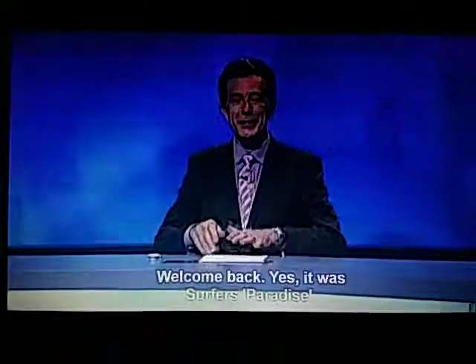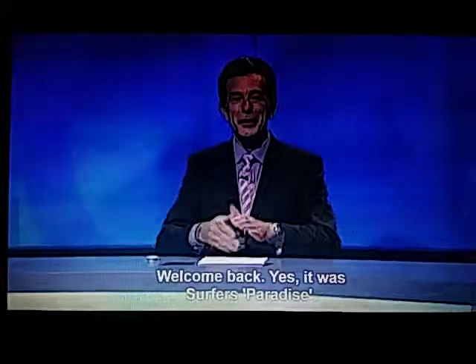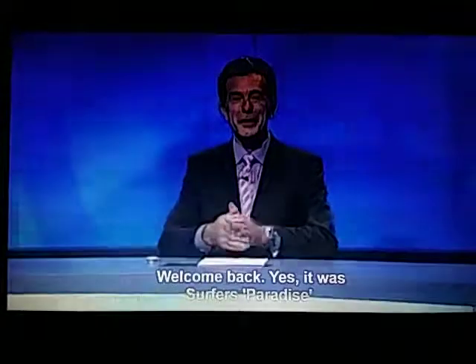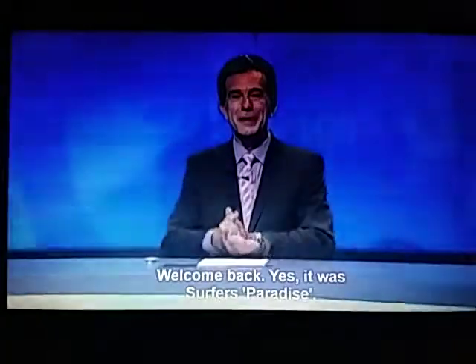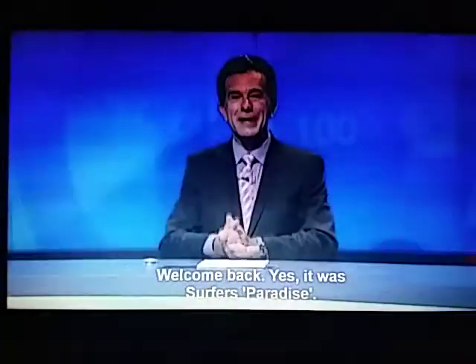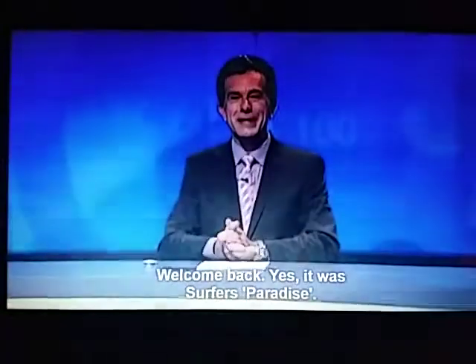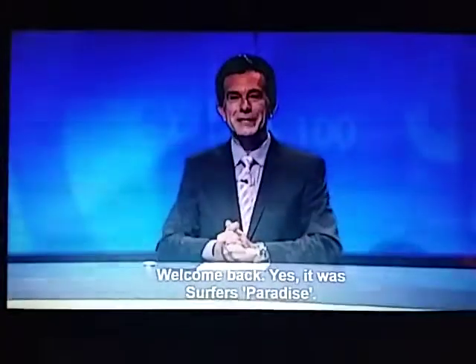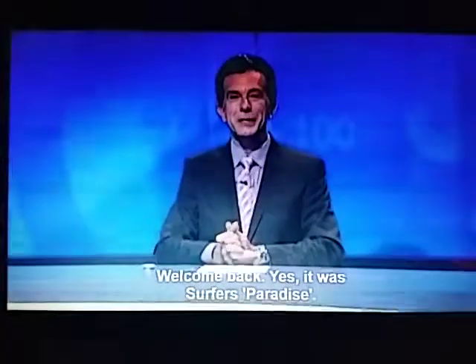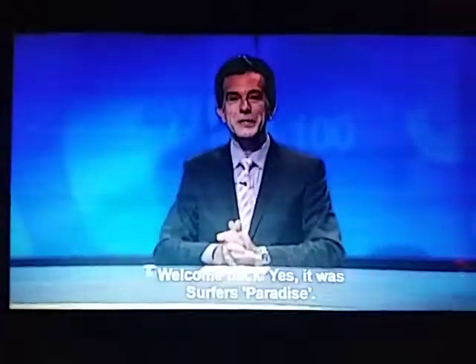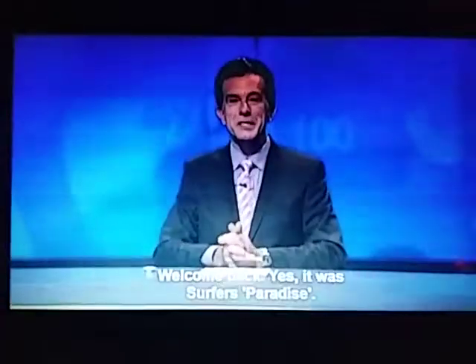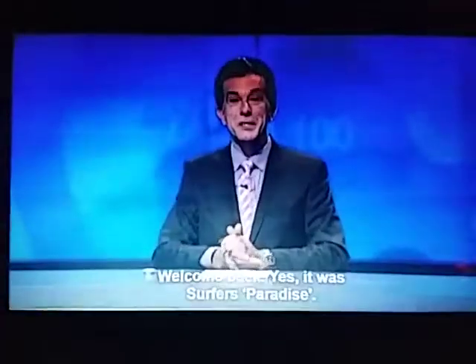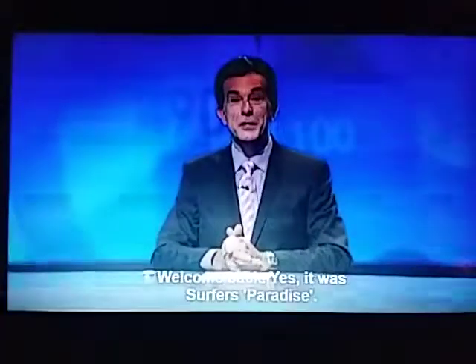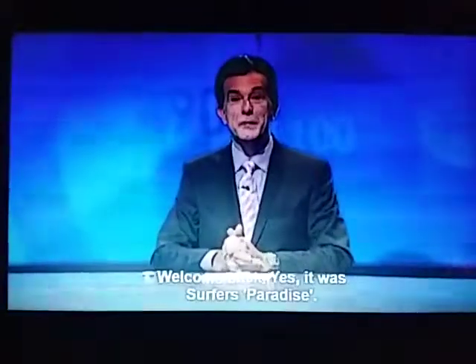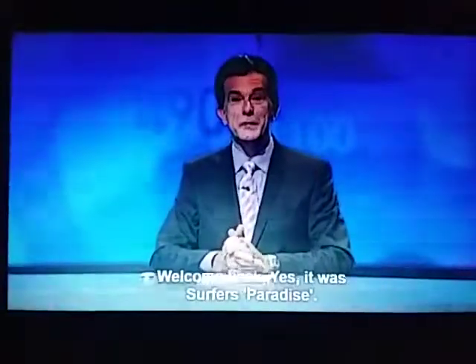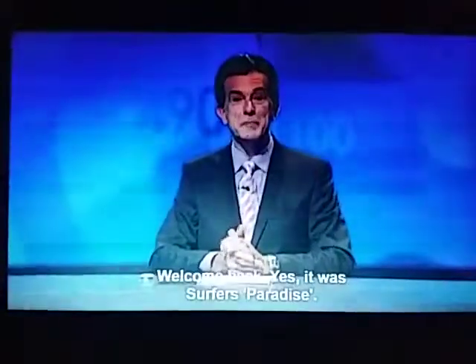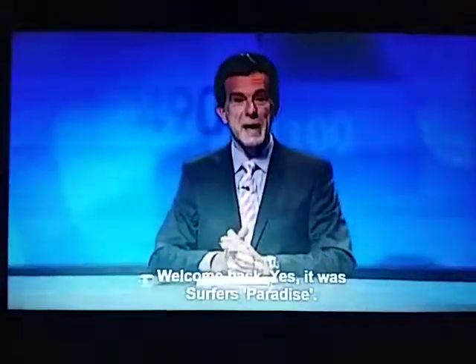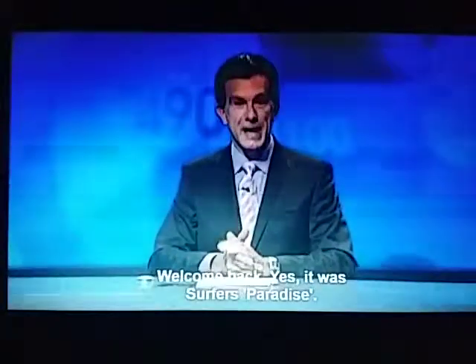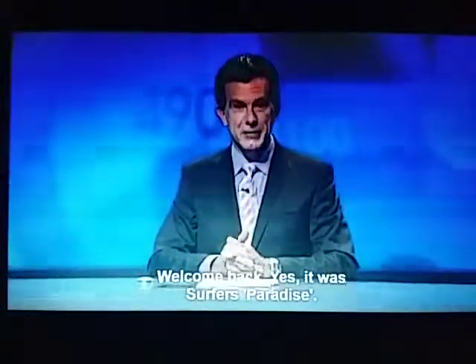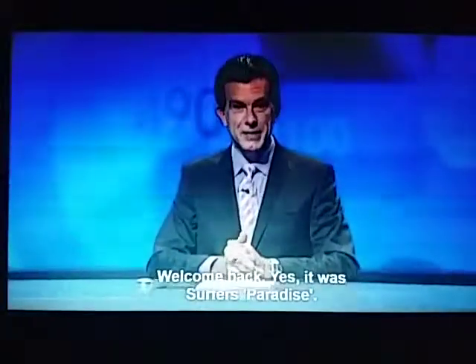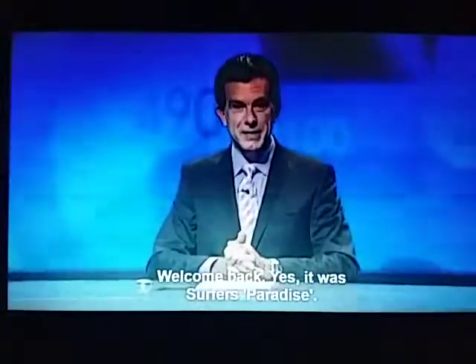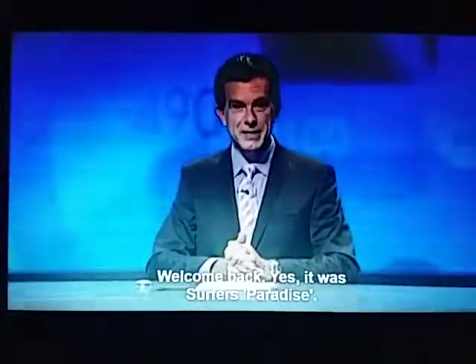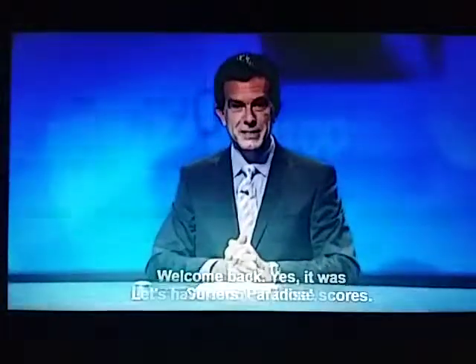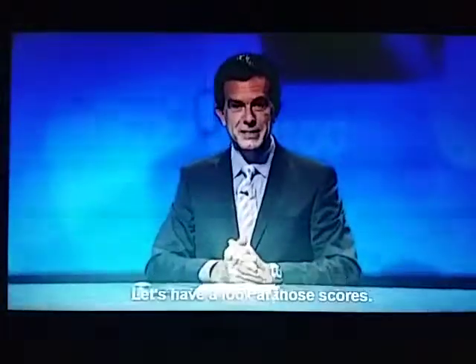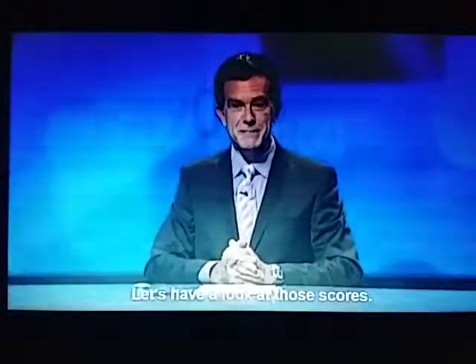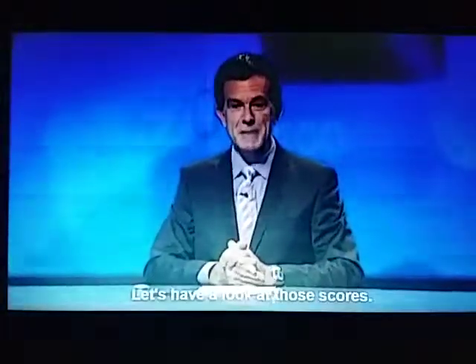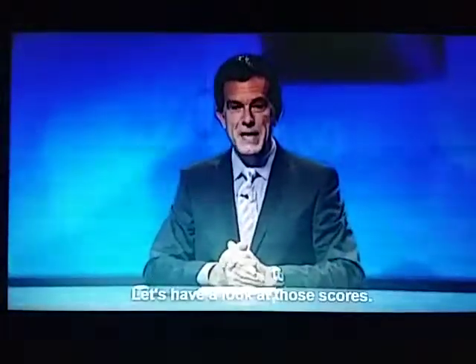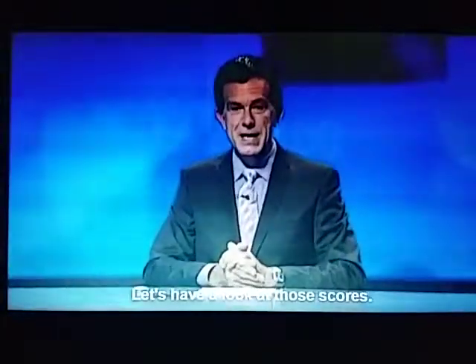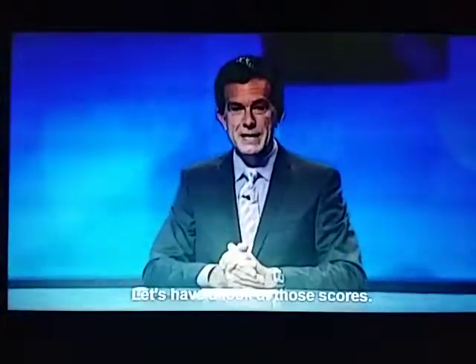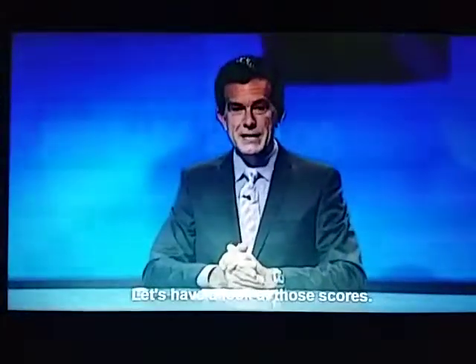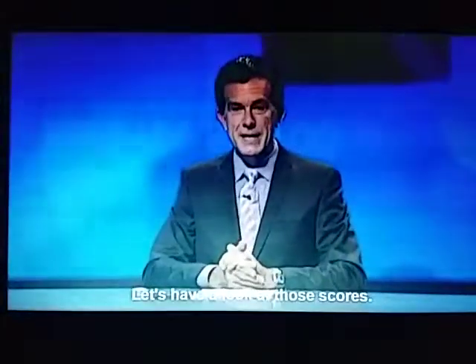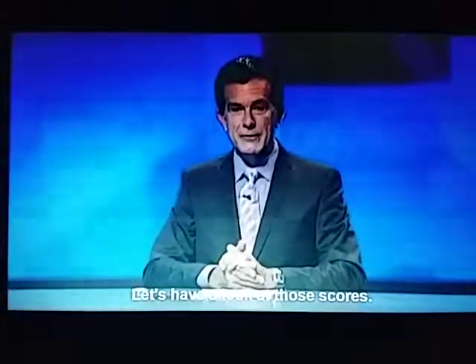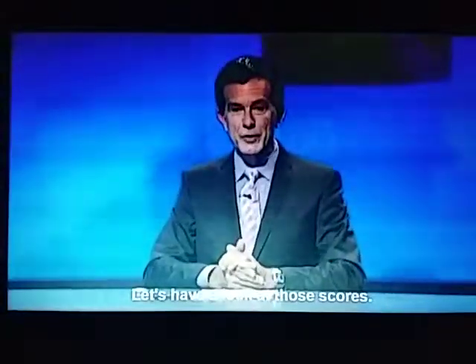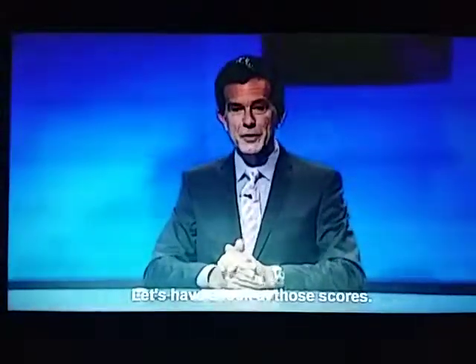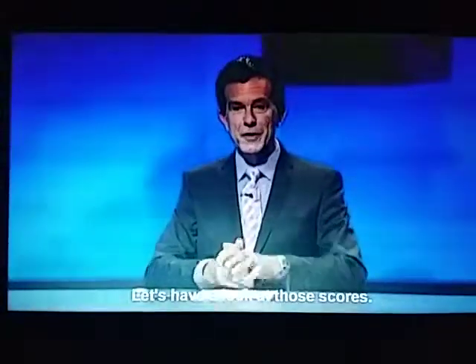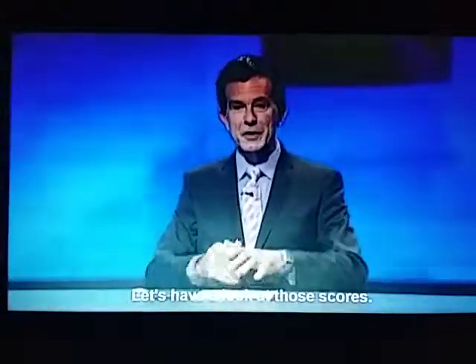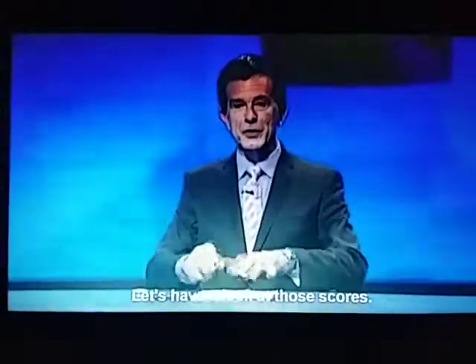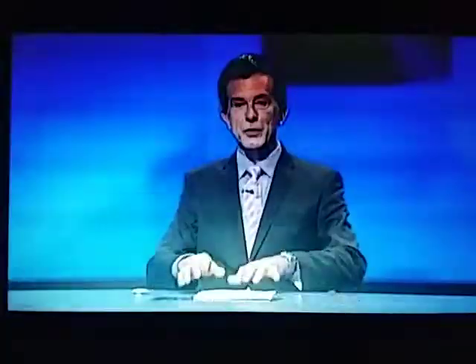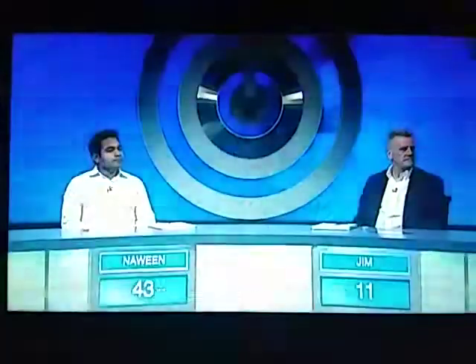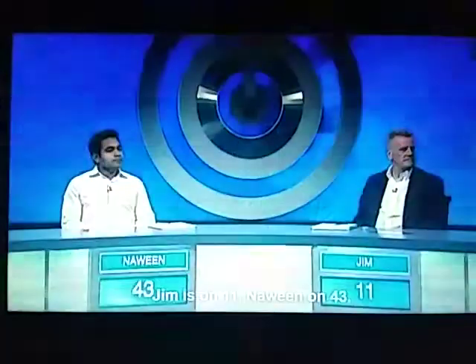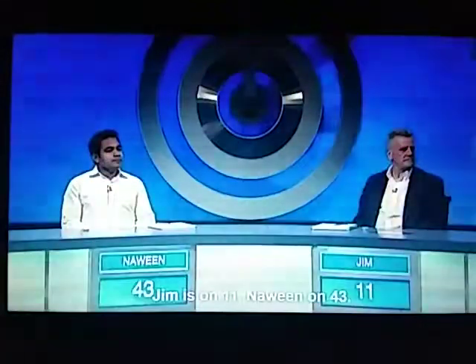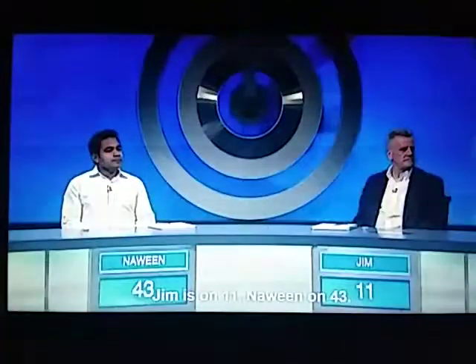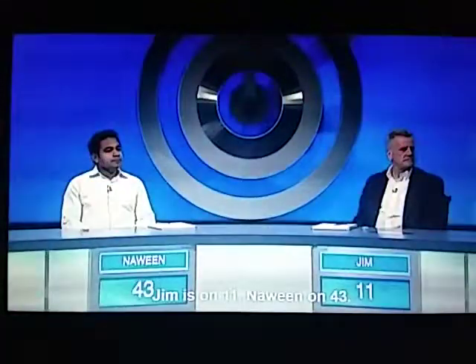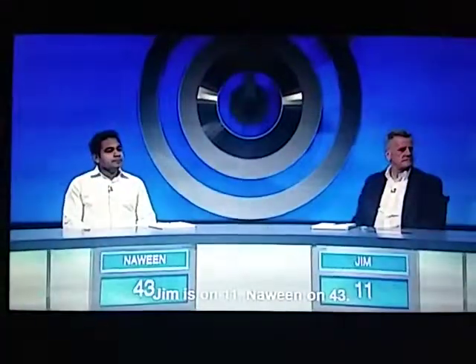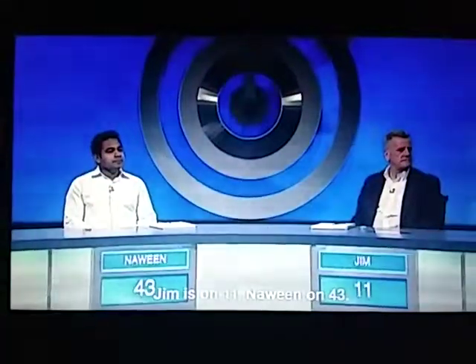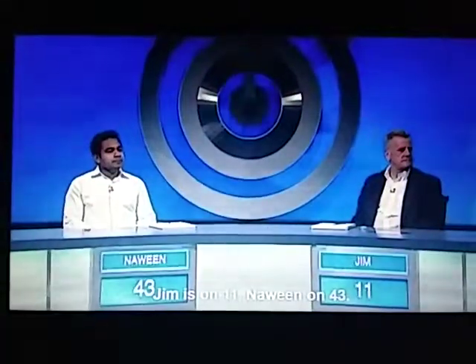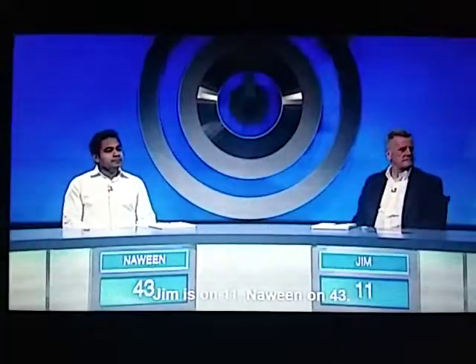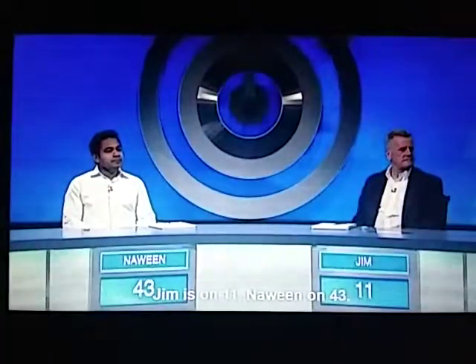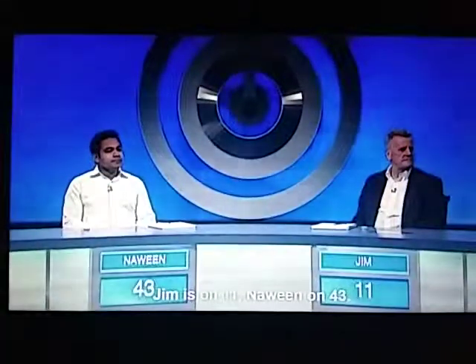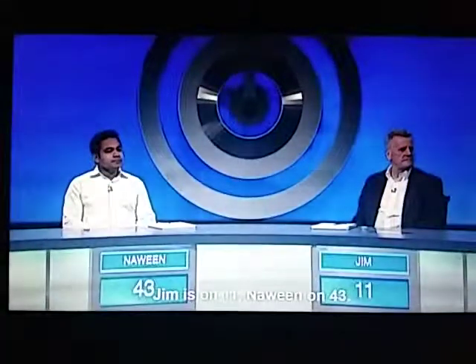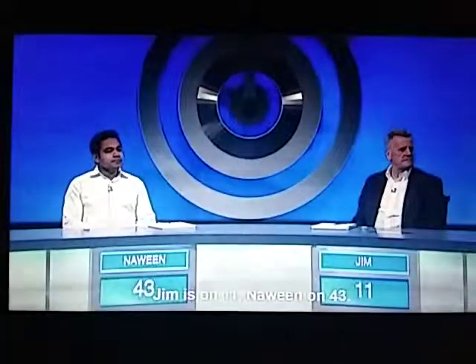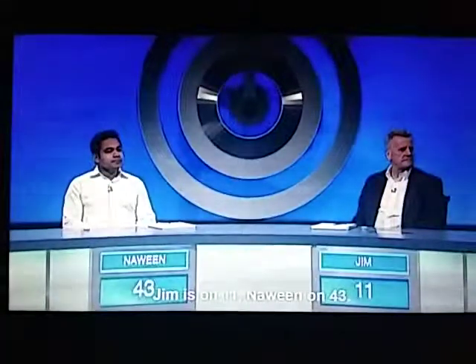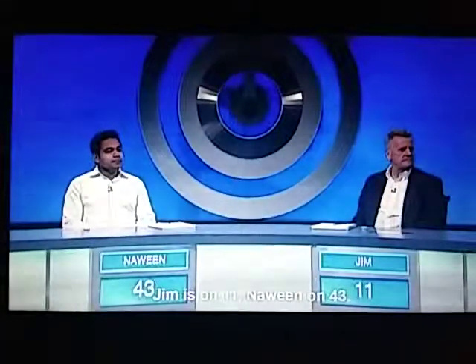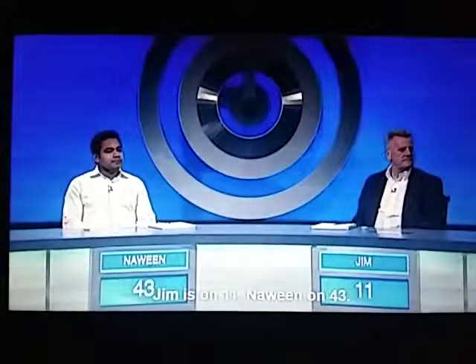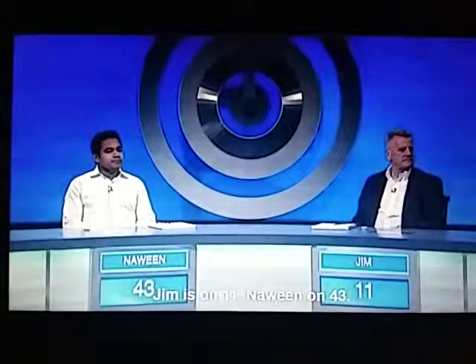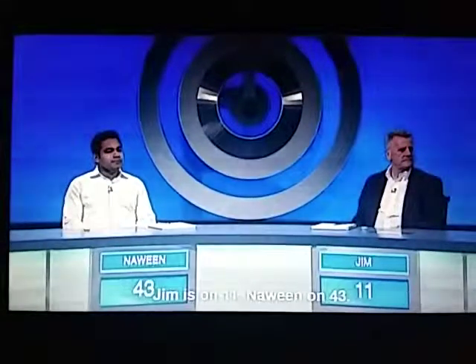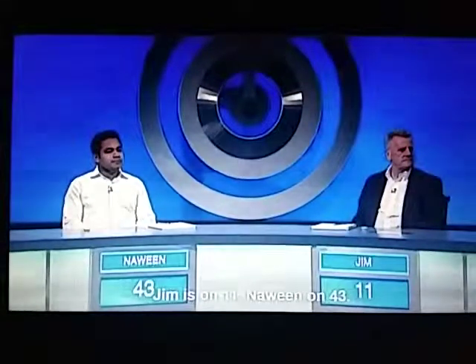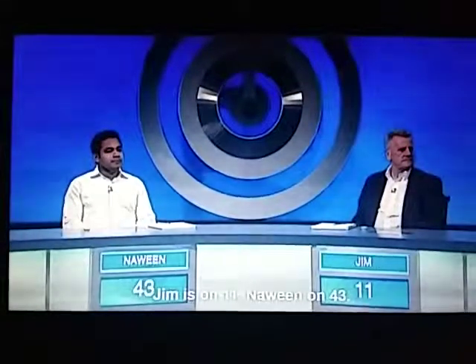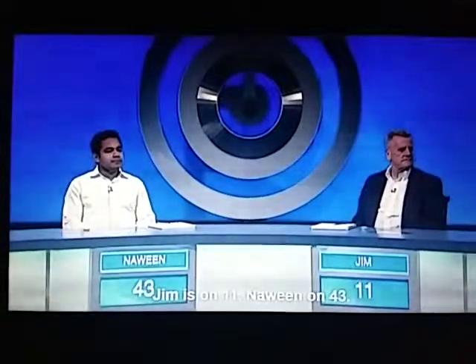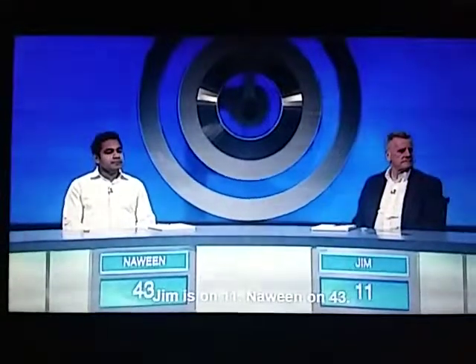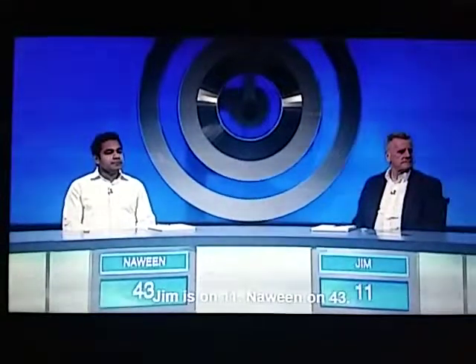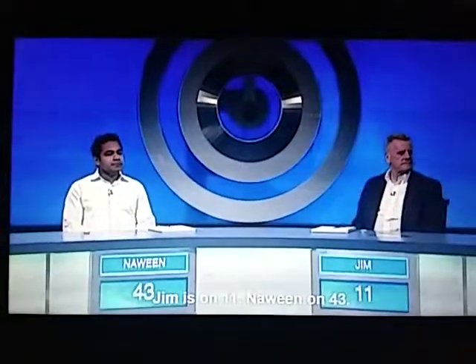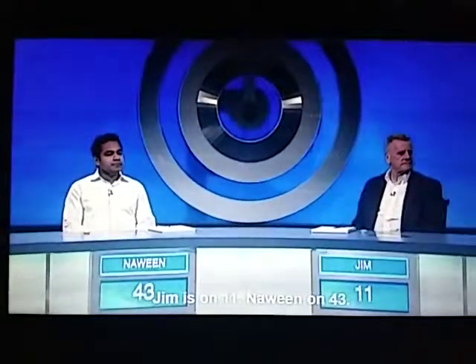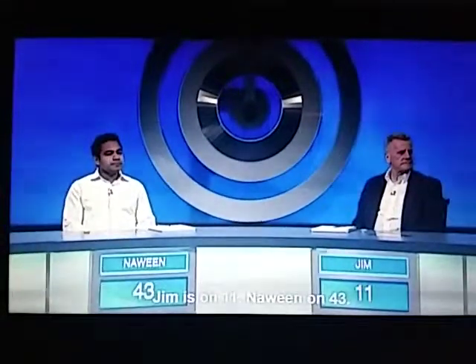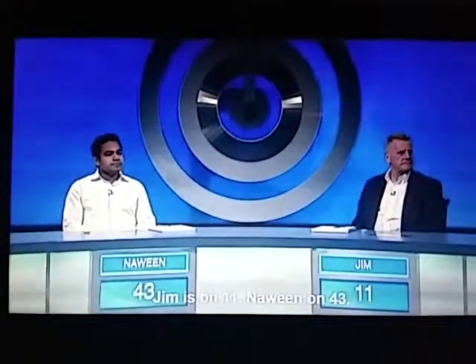Welcome back. It was Surfer's Paradise. Let's have a look at those scores. Jim is on 11, Nawin on 43.